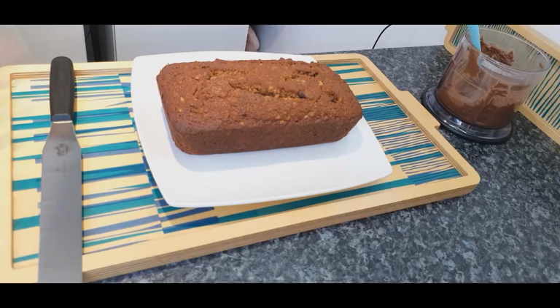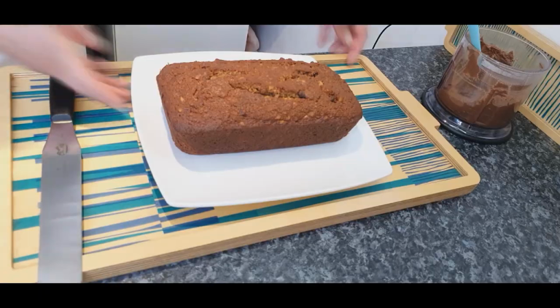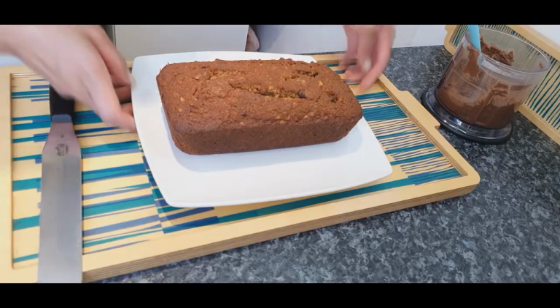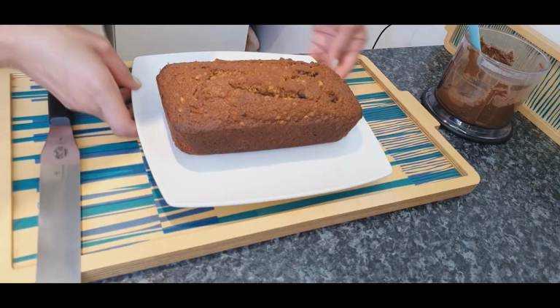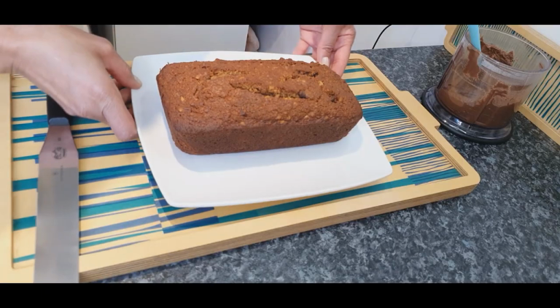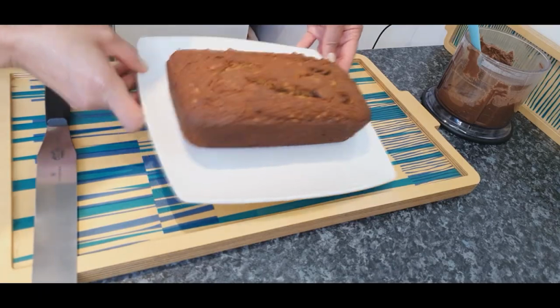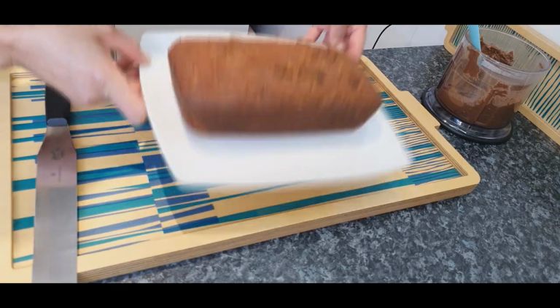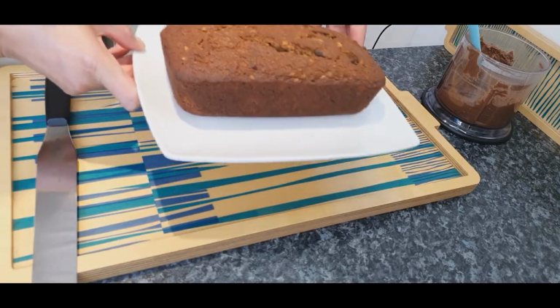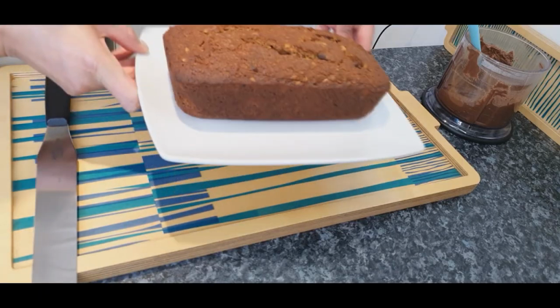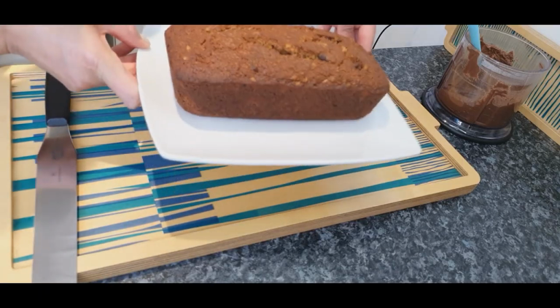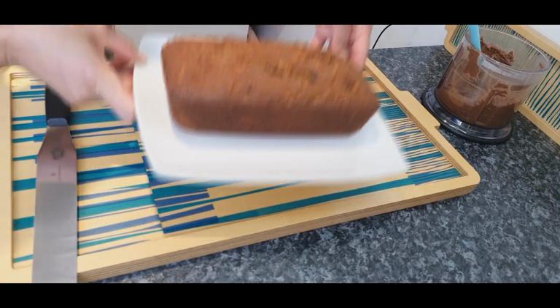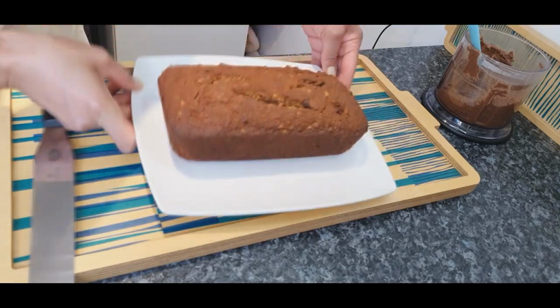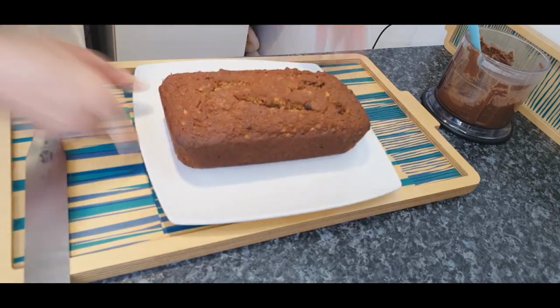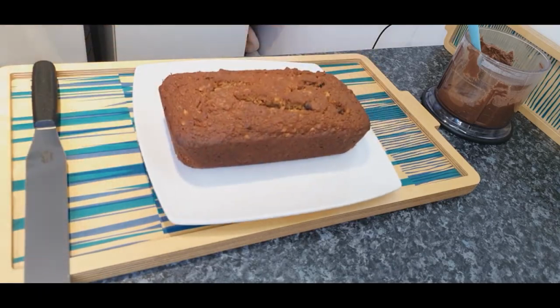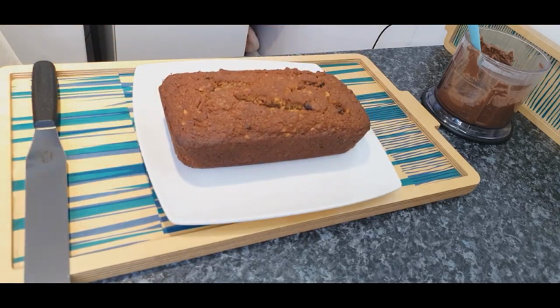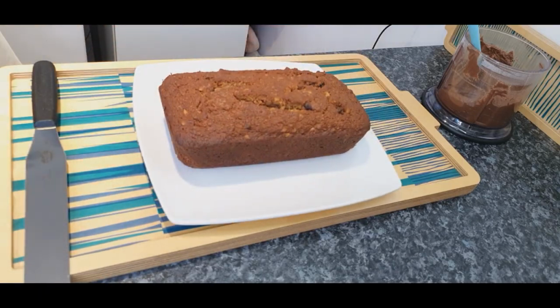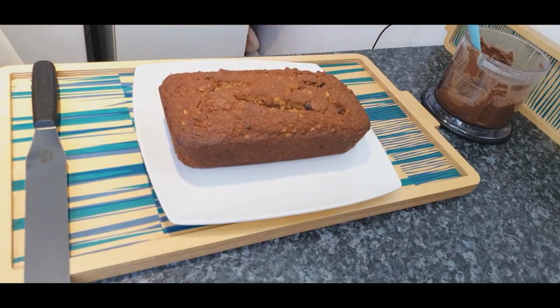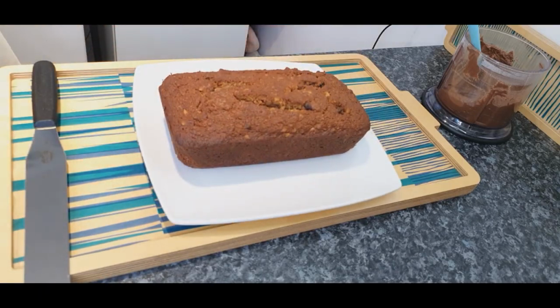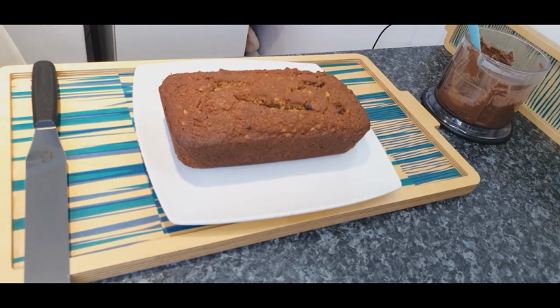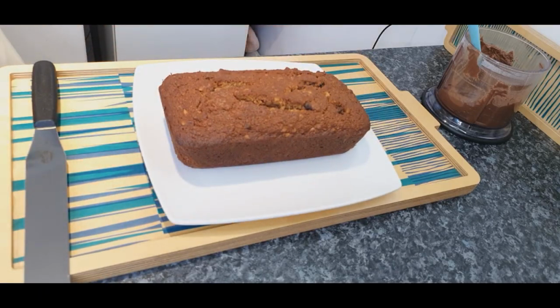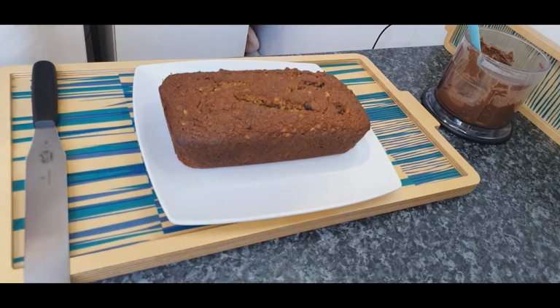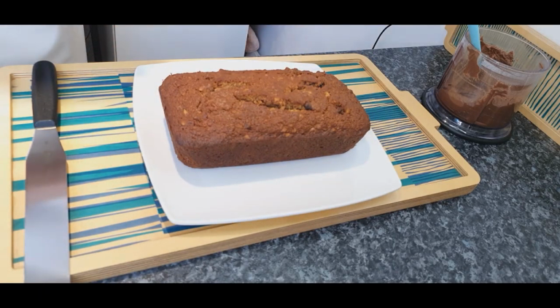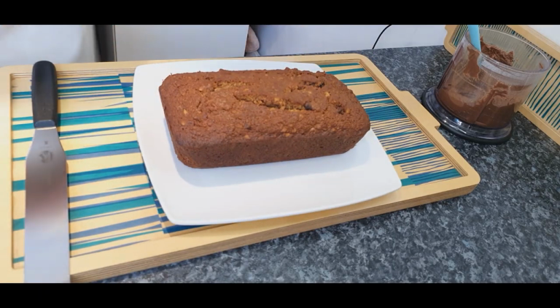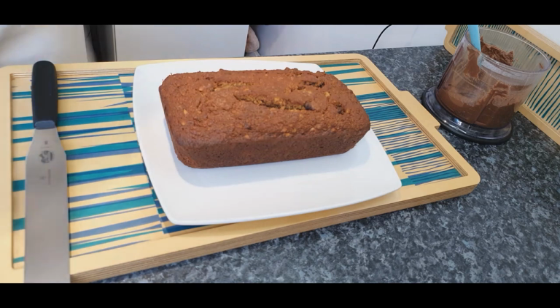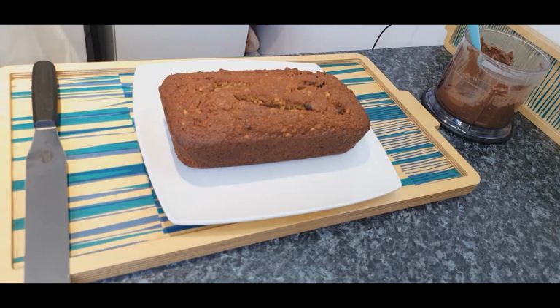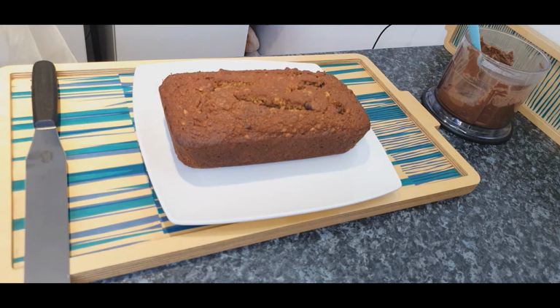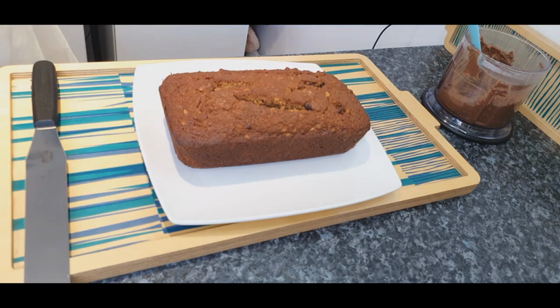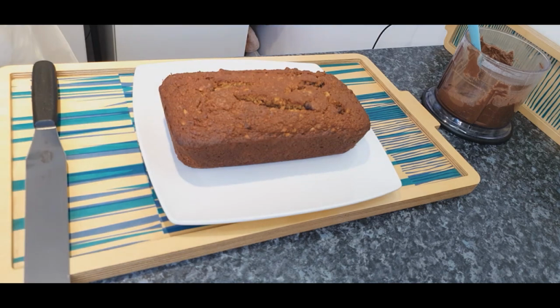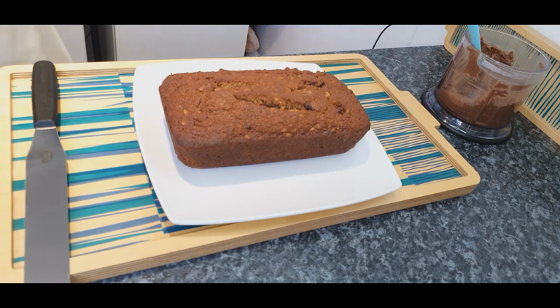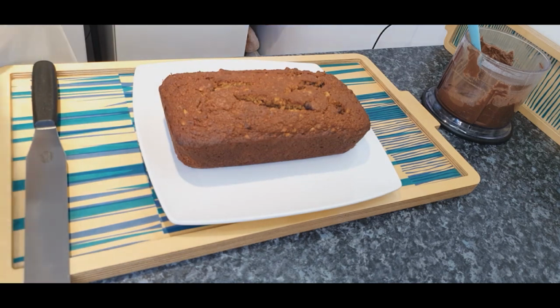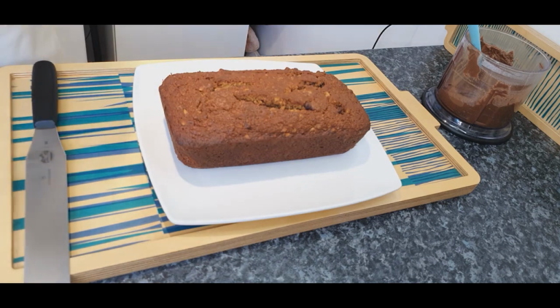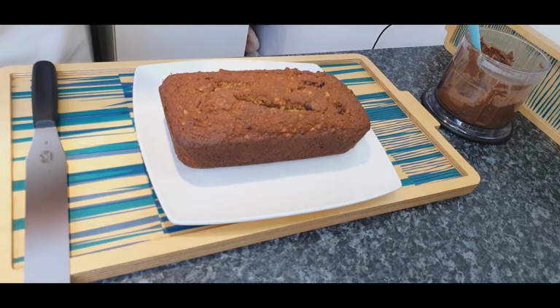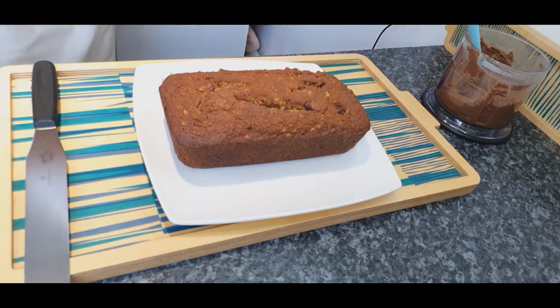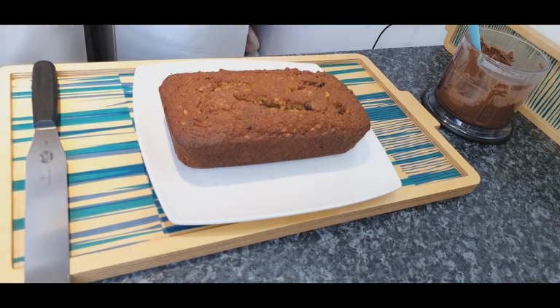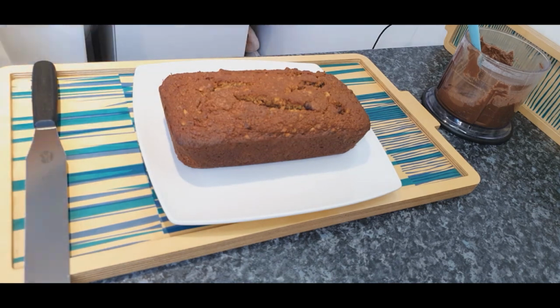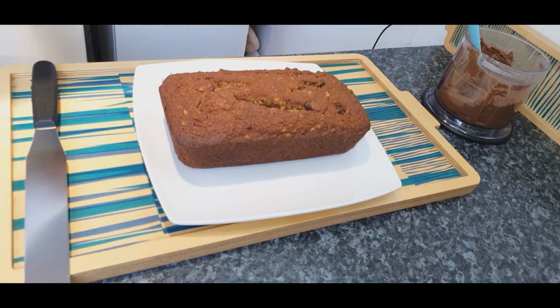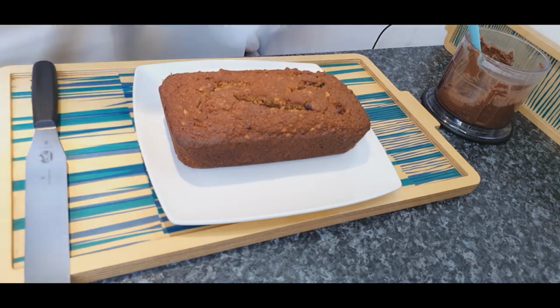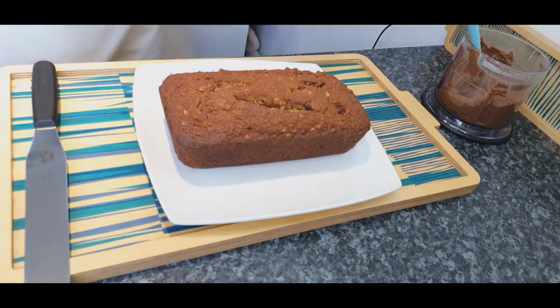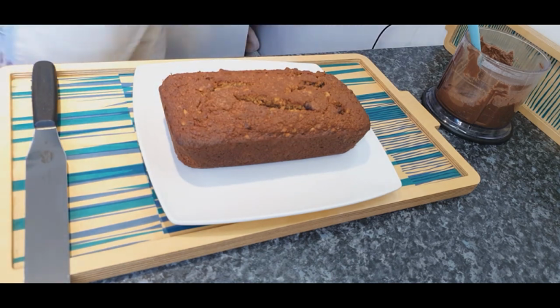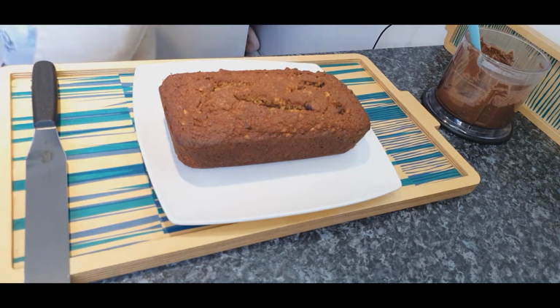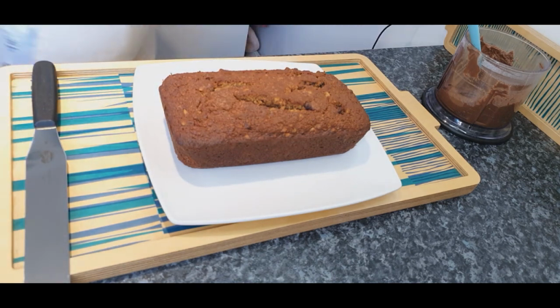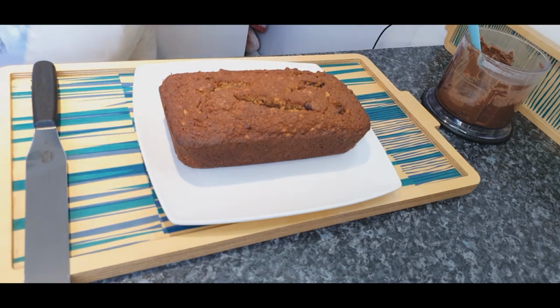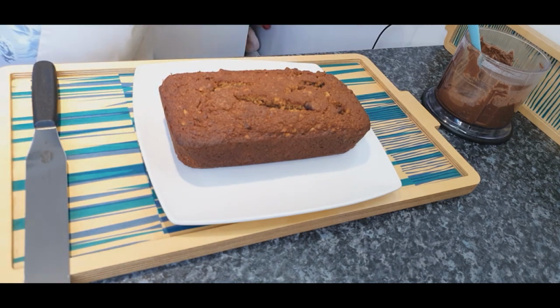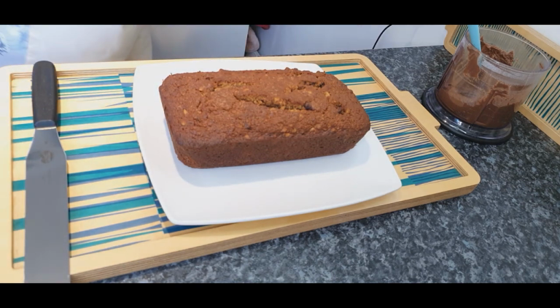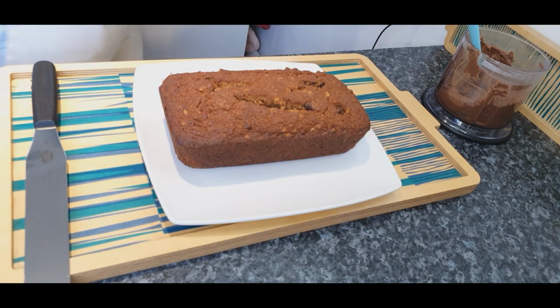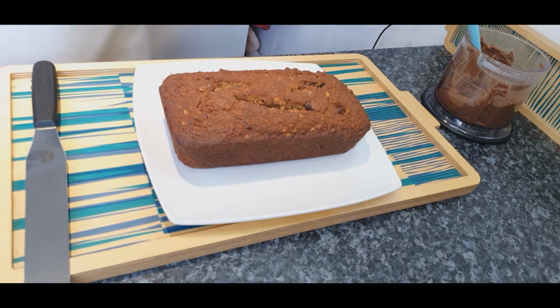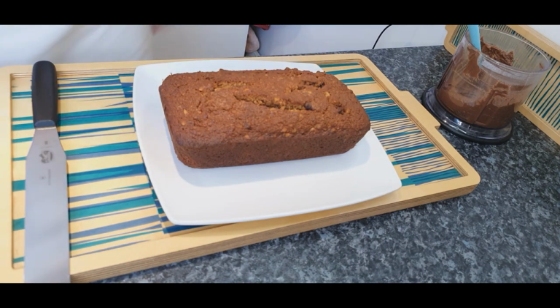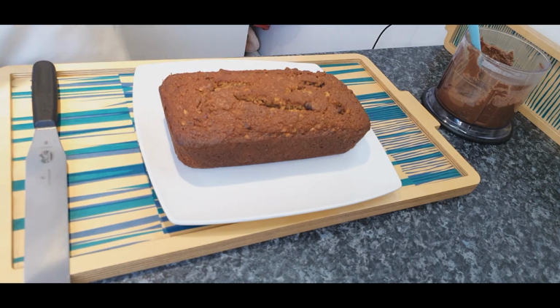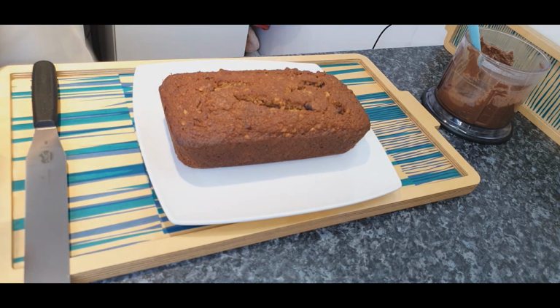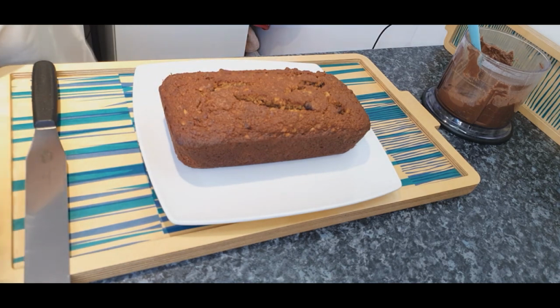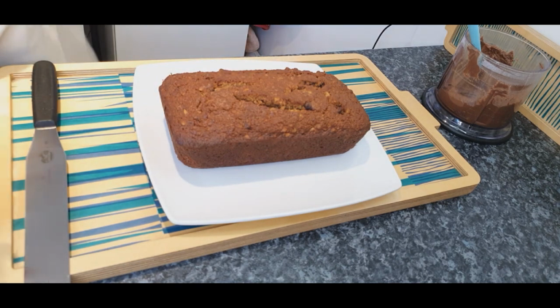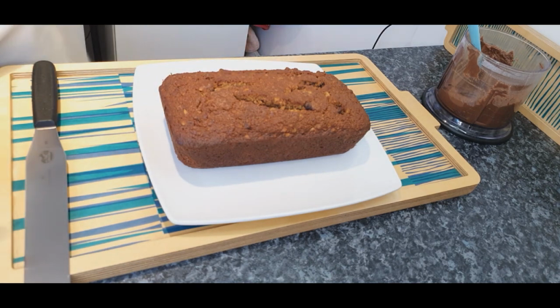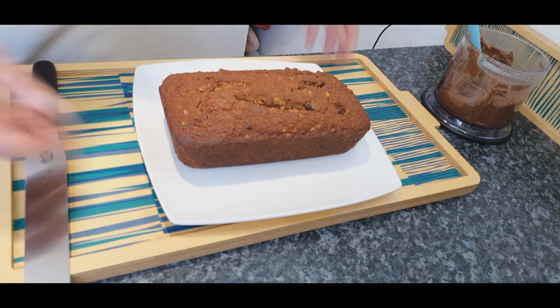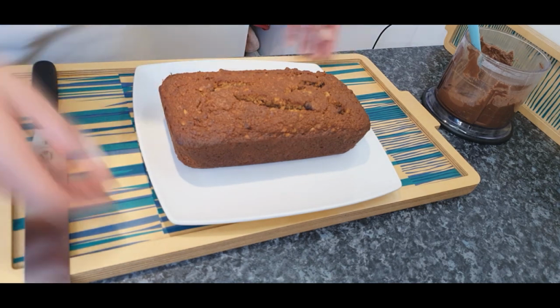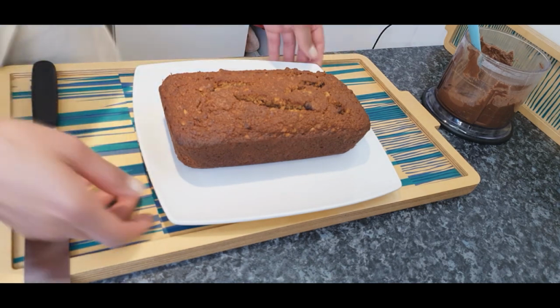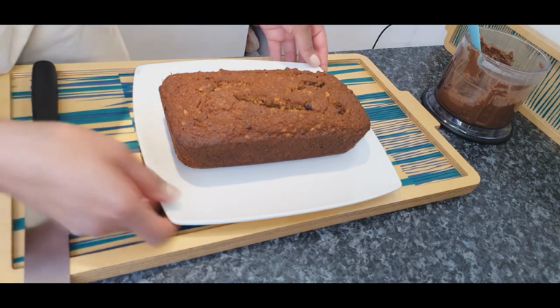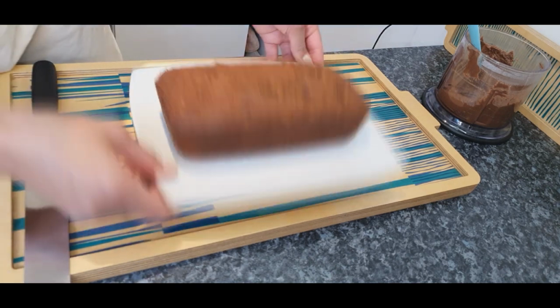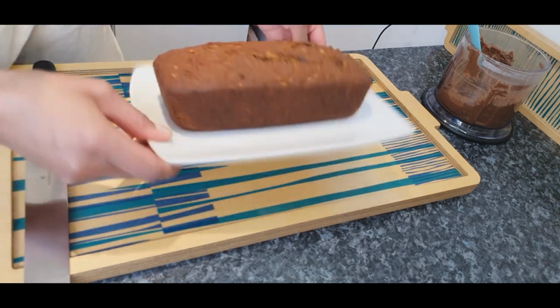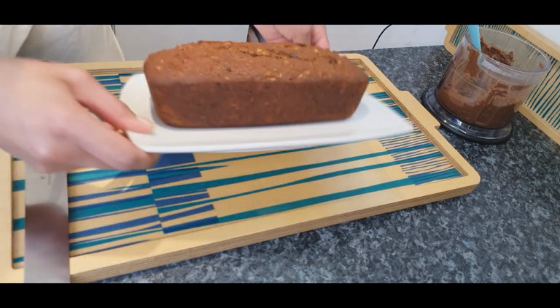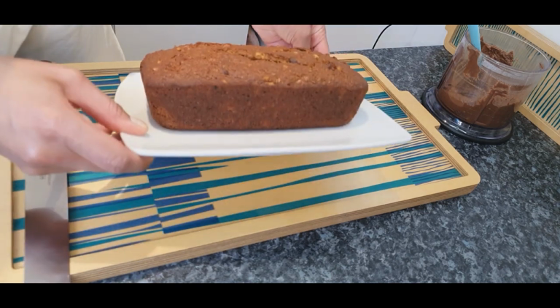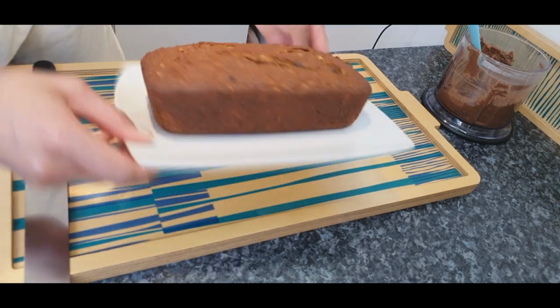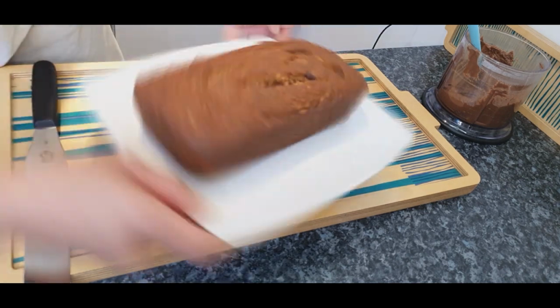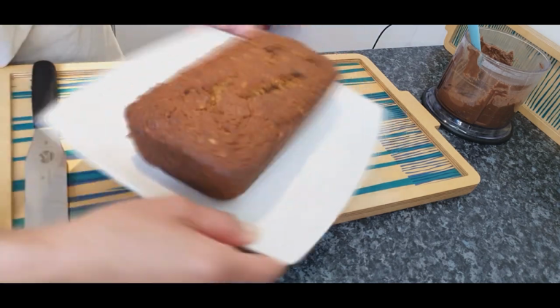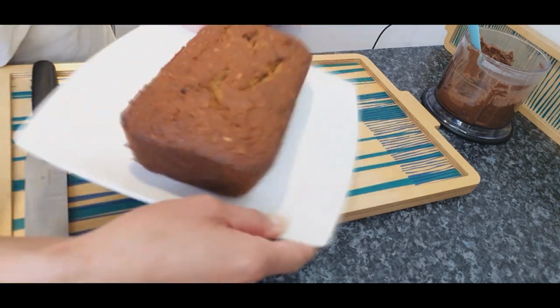After a few minutes cooling down, remove the cake from the tin and cover with the delicious and healthy frosting.